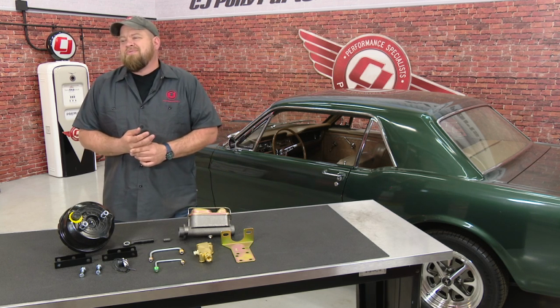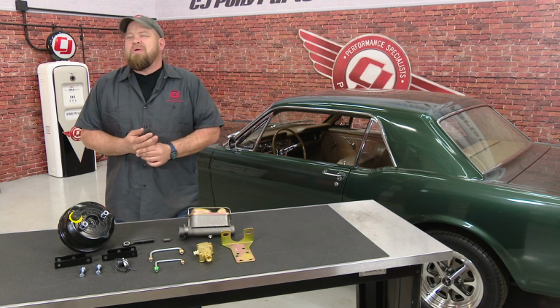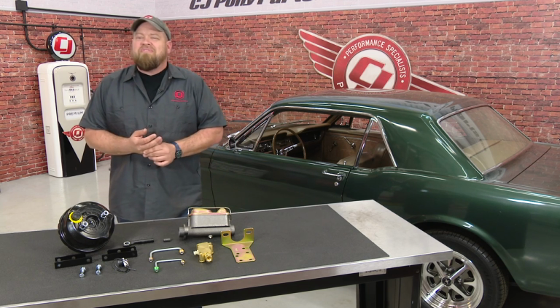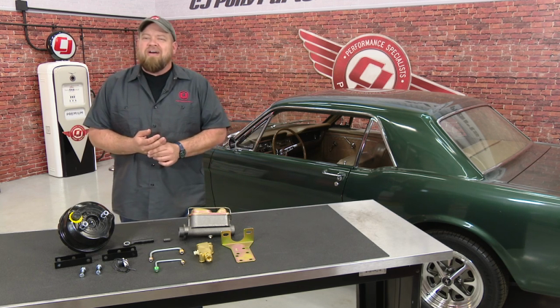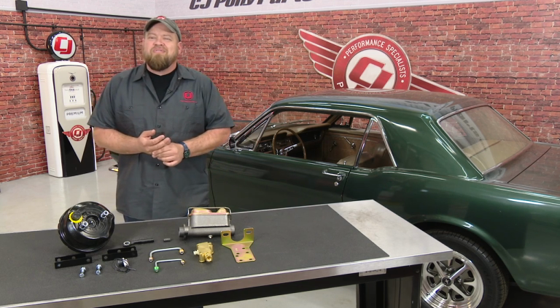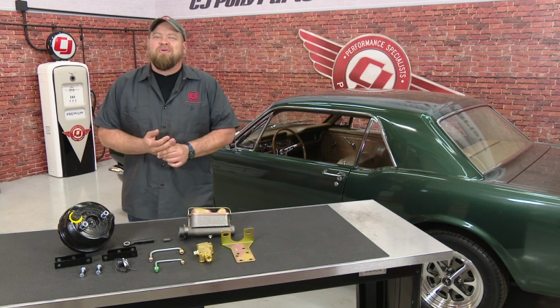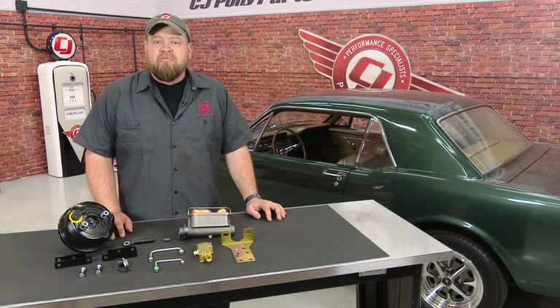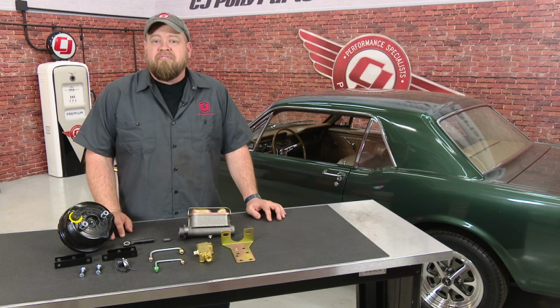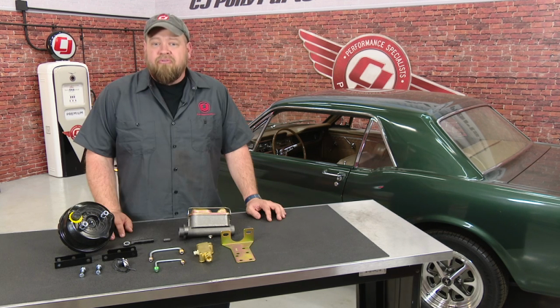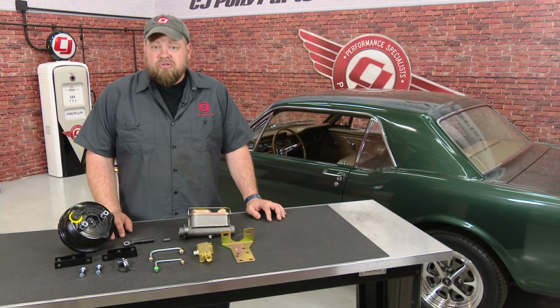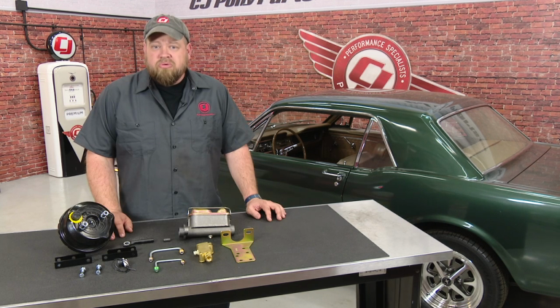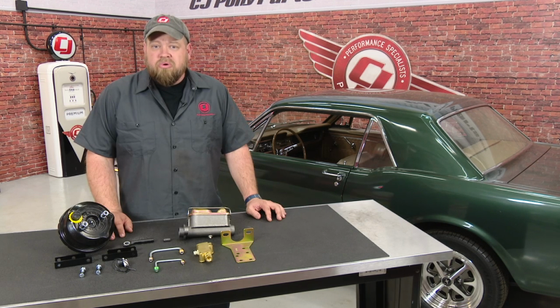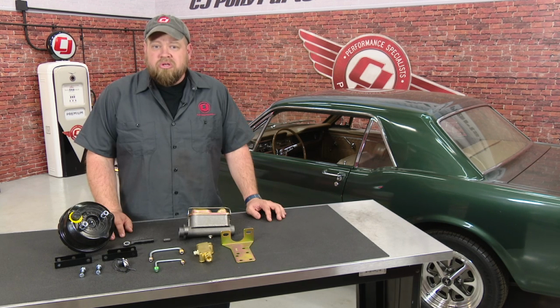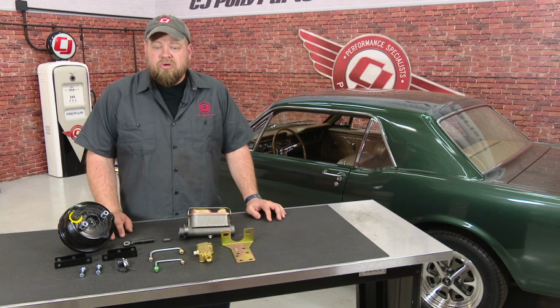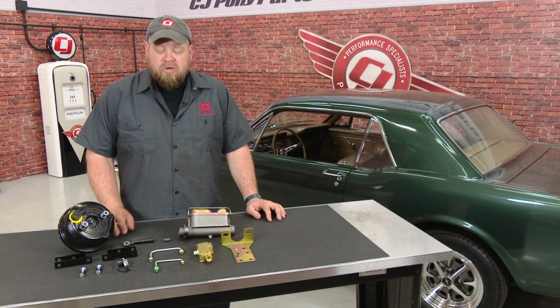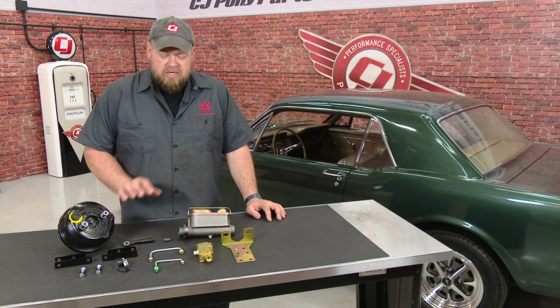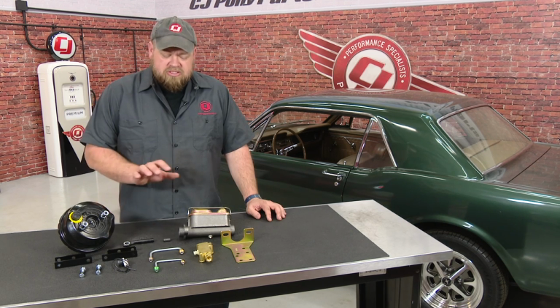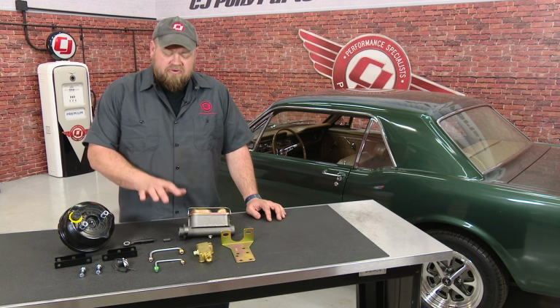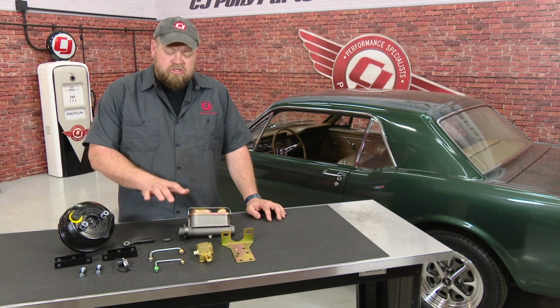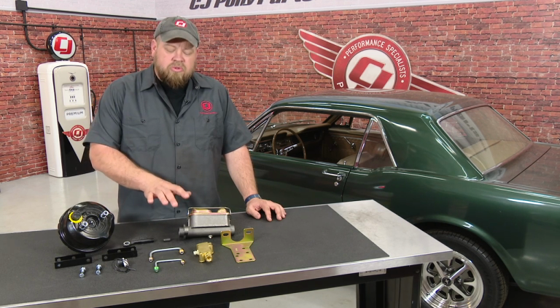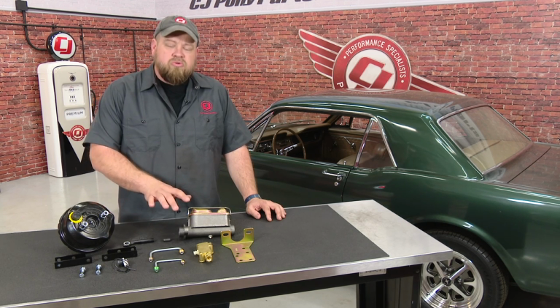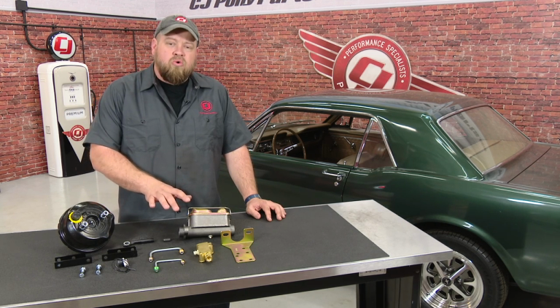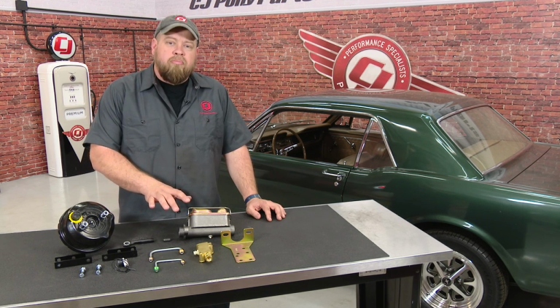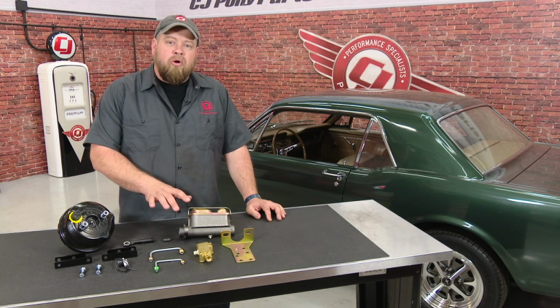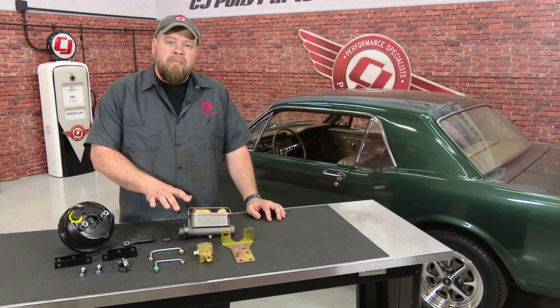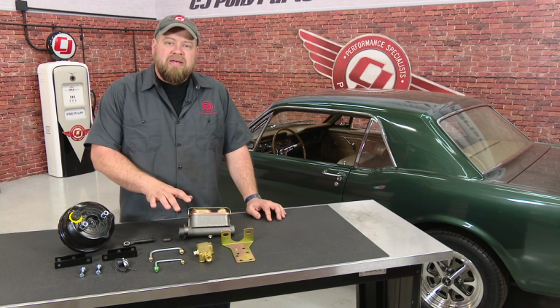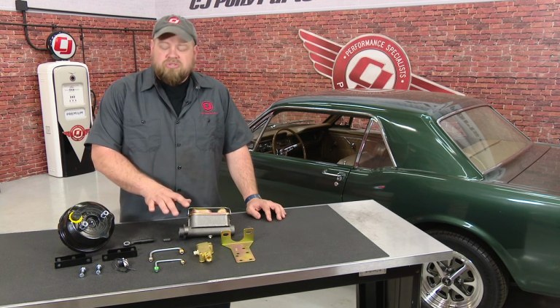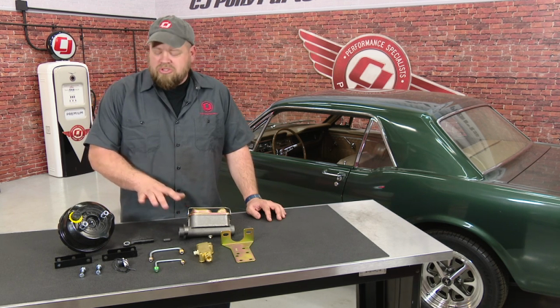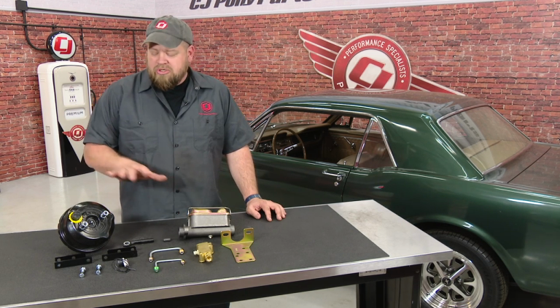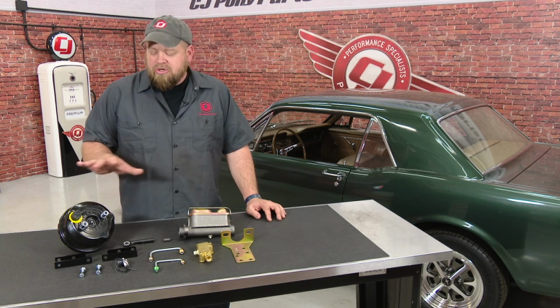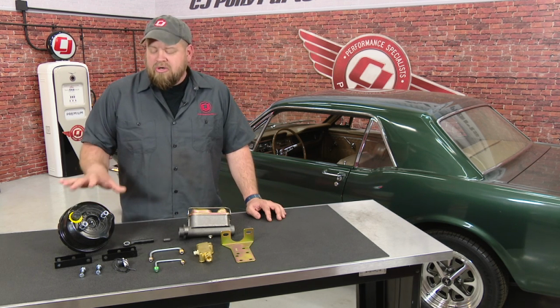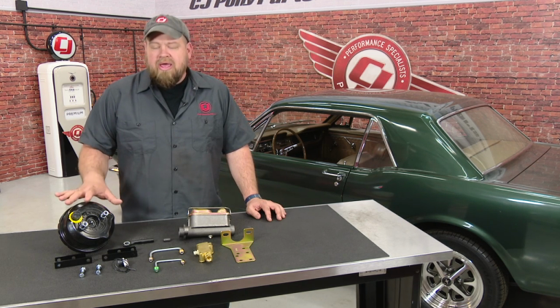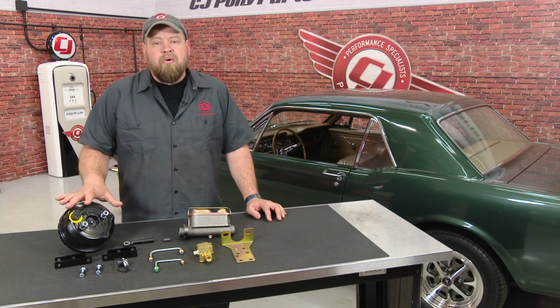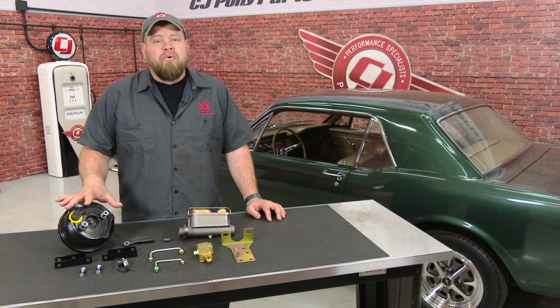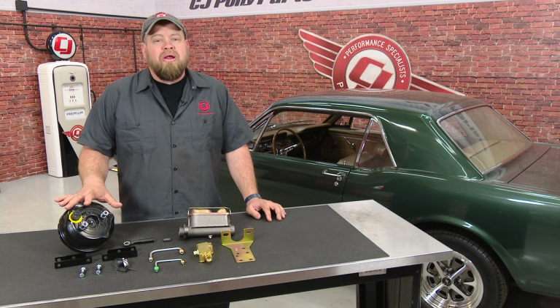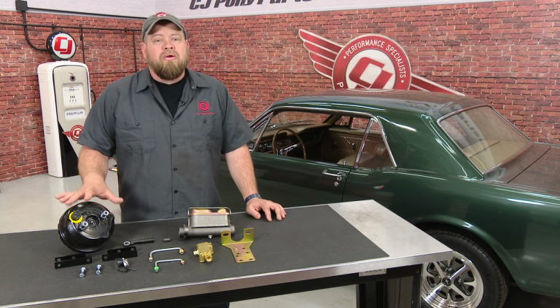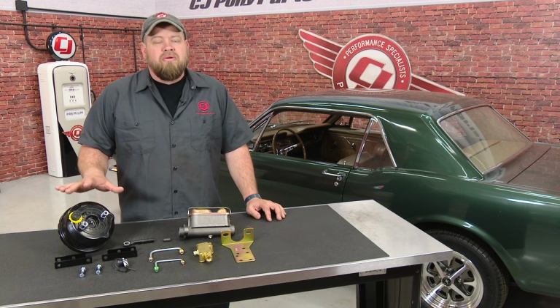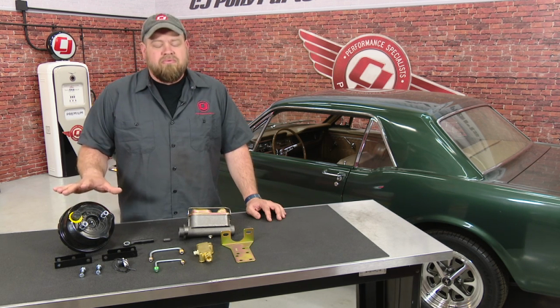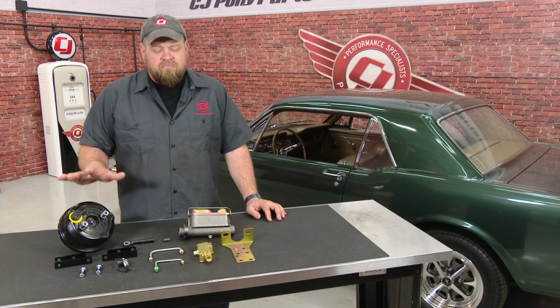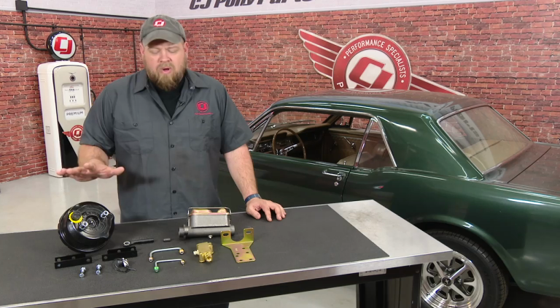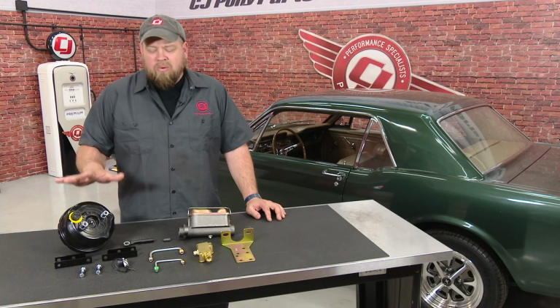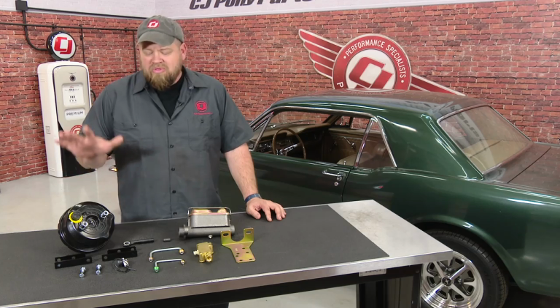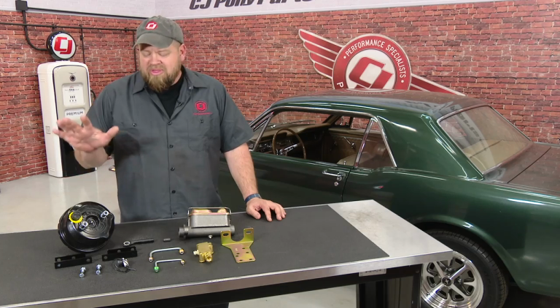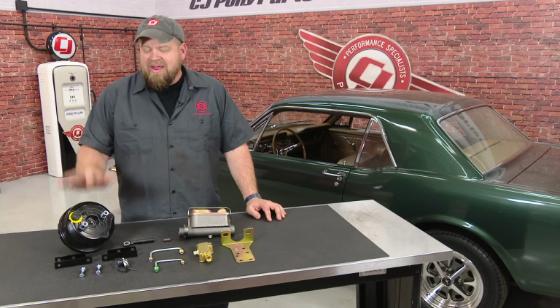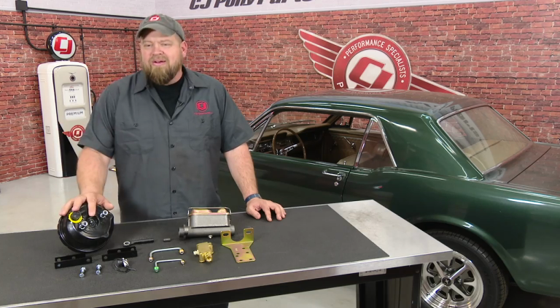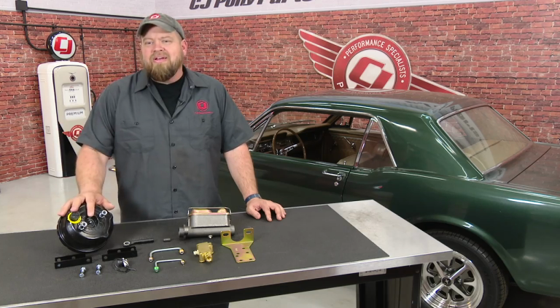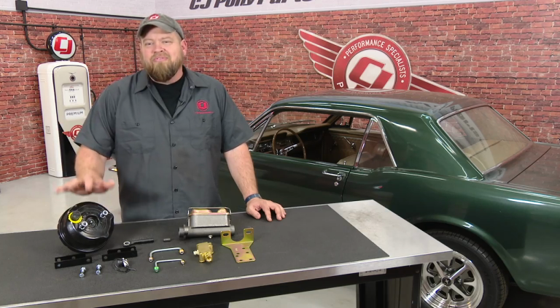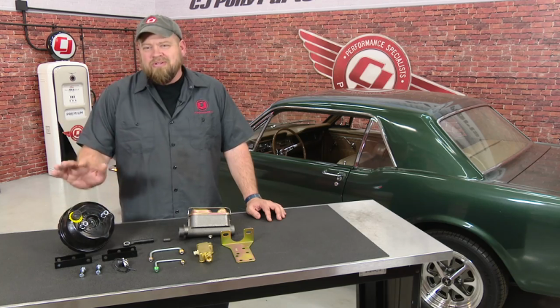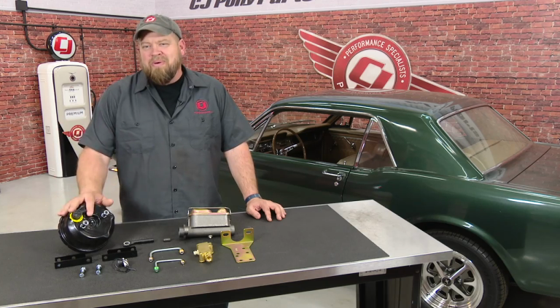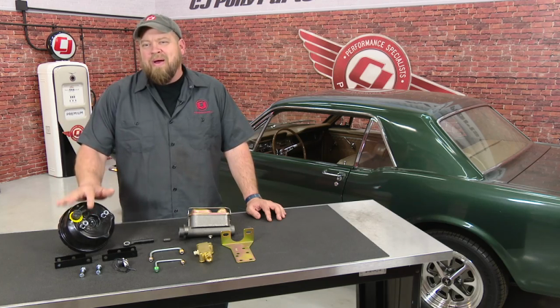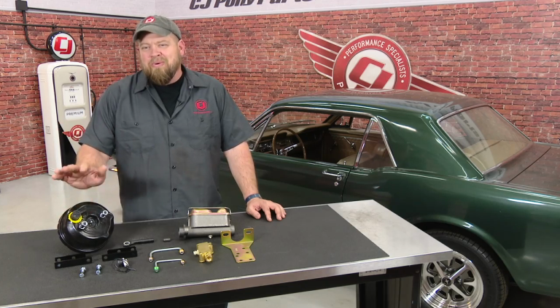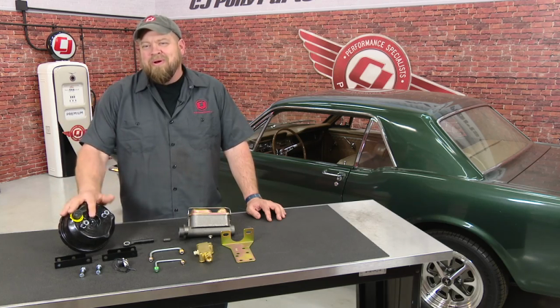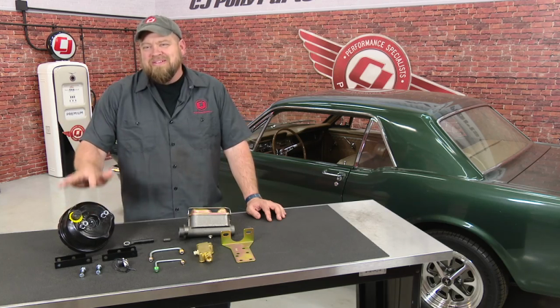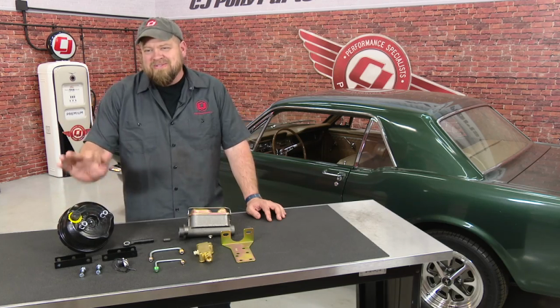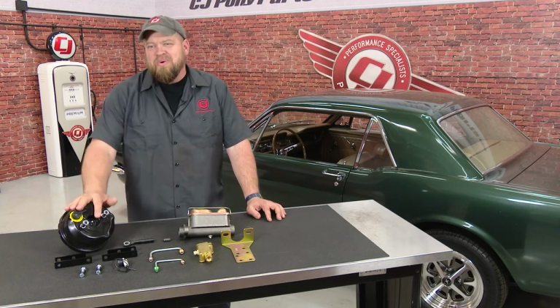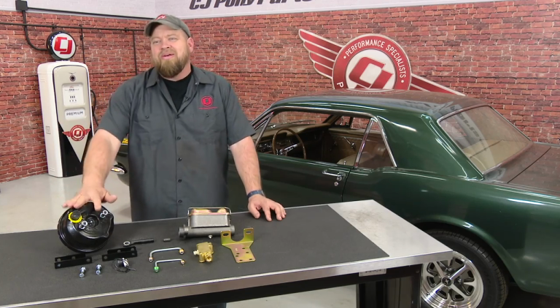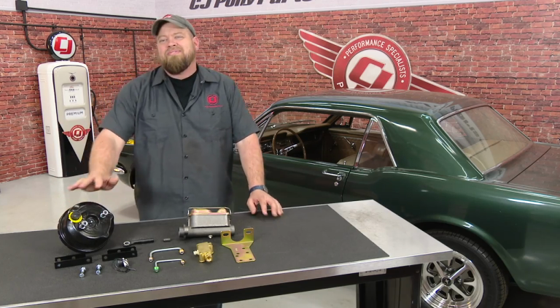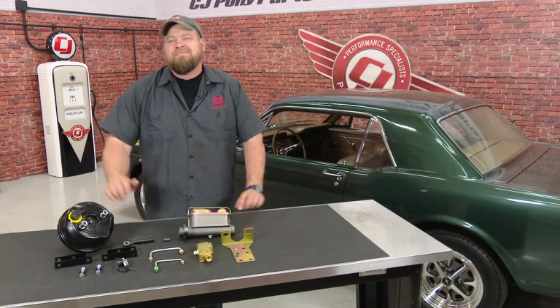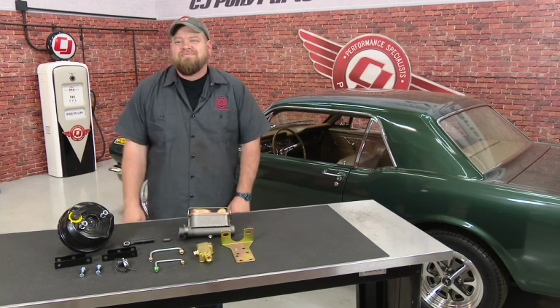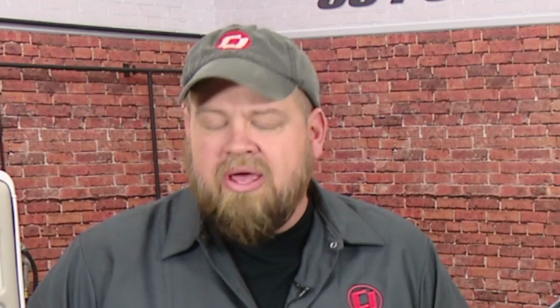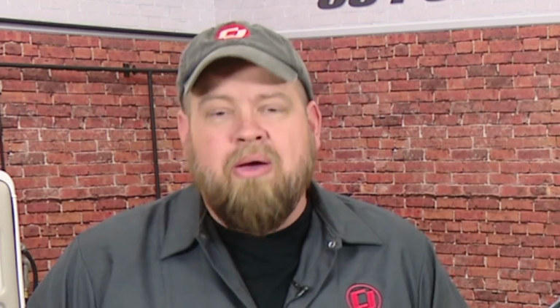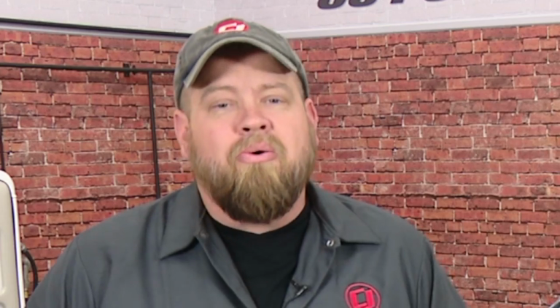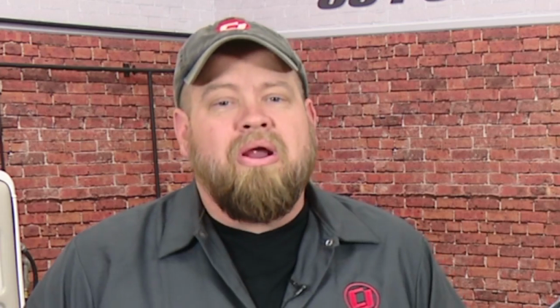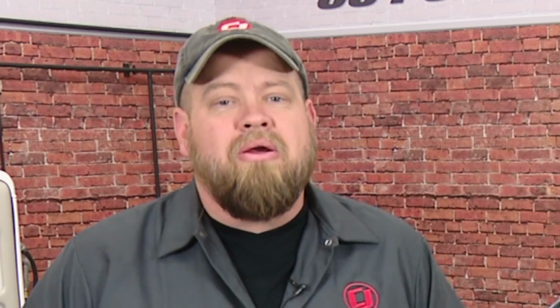25-year-old... the first thing we're going to do is convert to a dual-ball master cylinder. And while we're there, convert the power brakes as well.